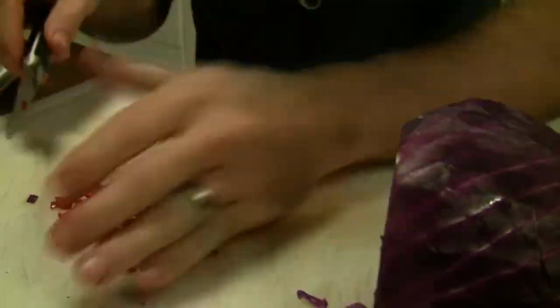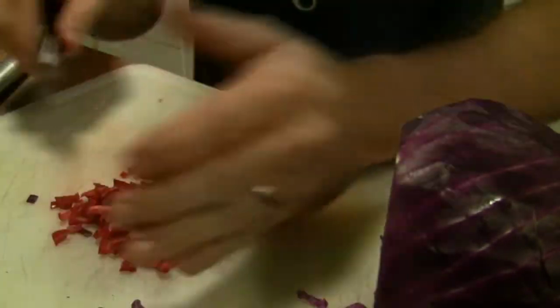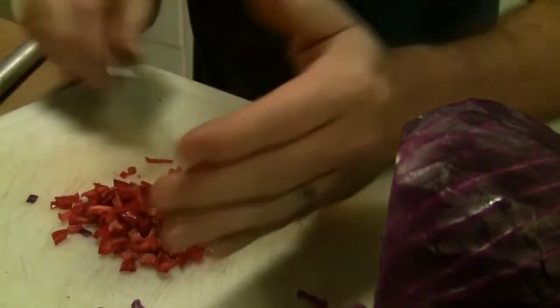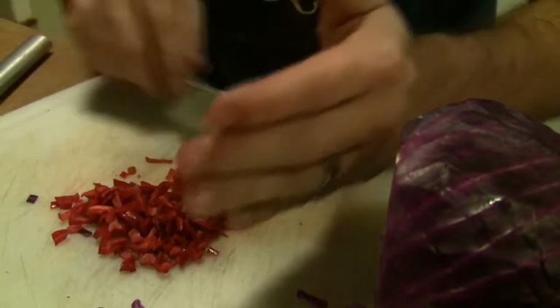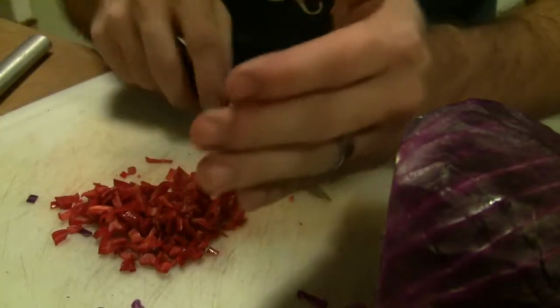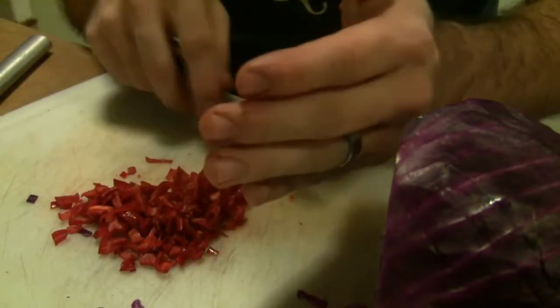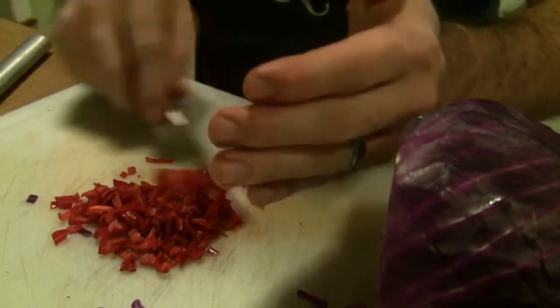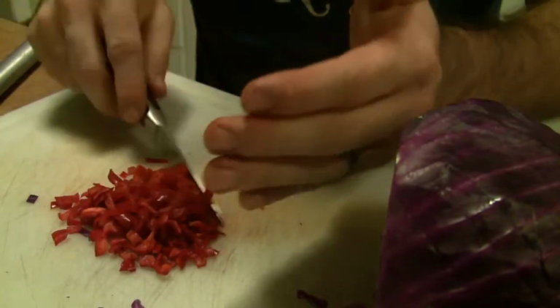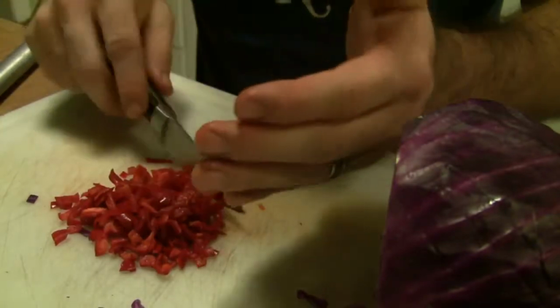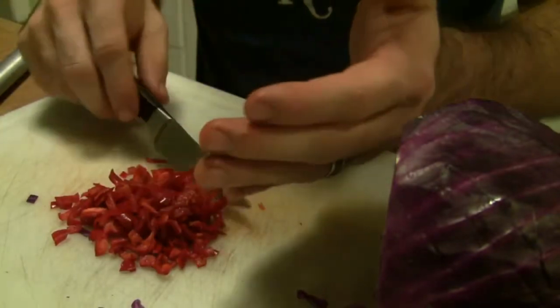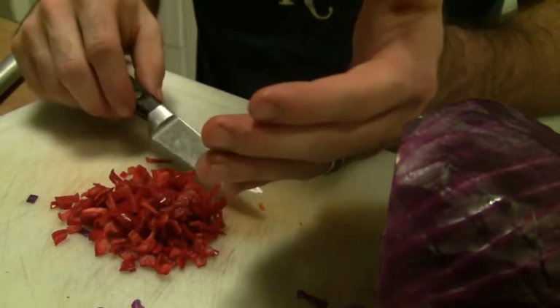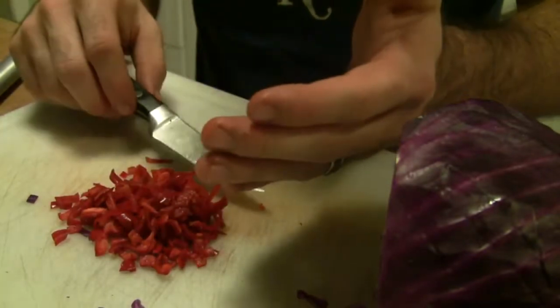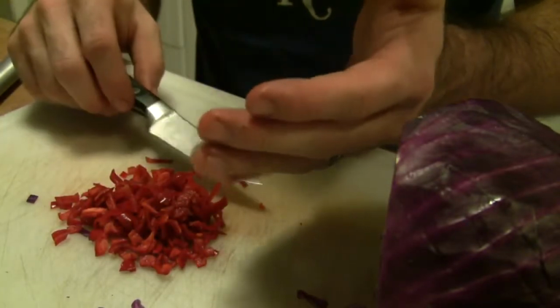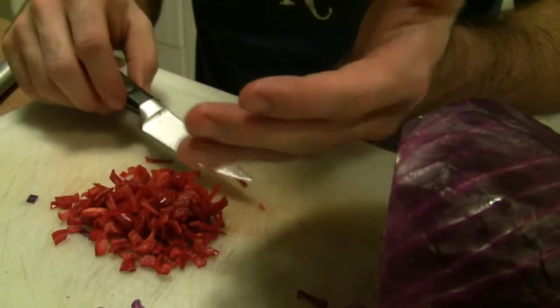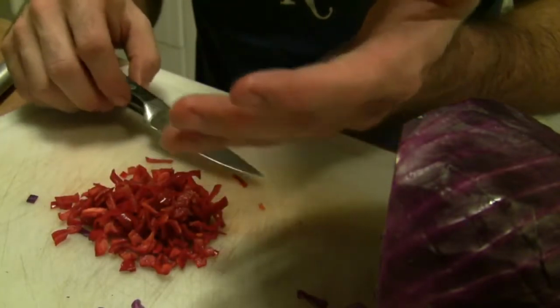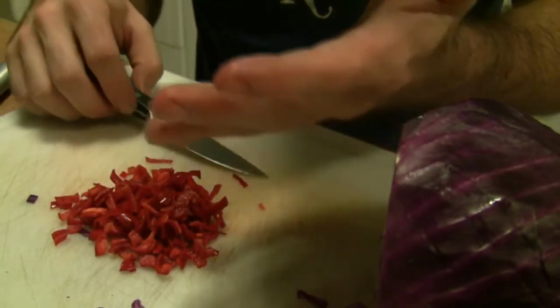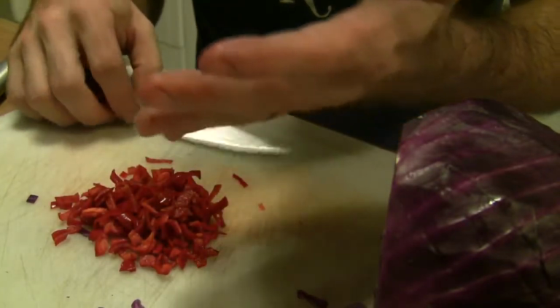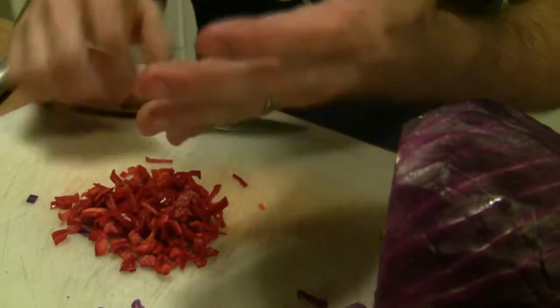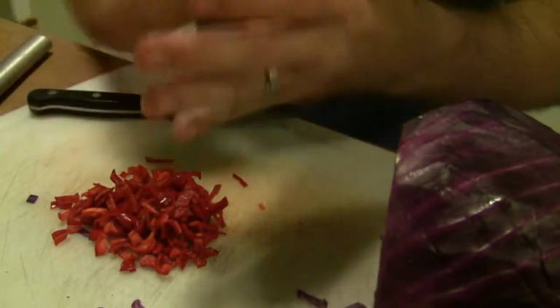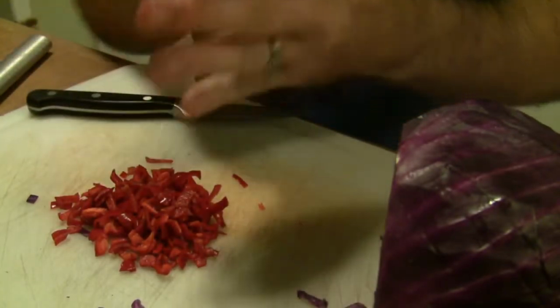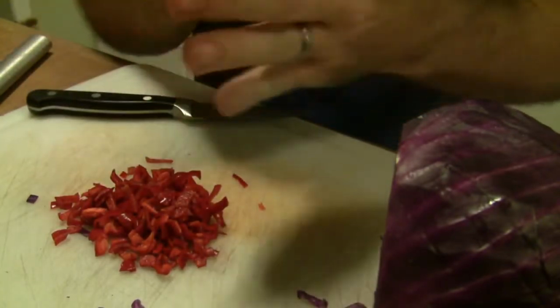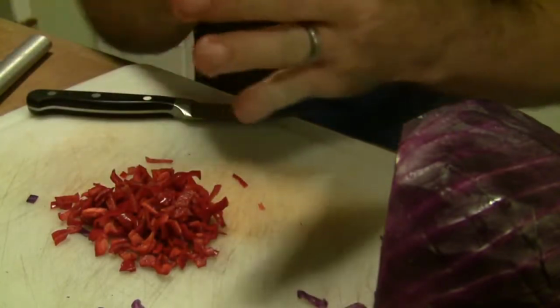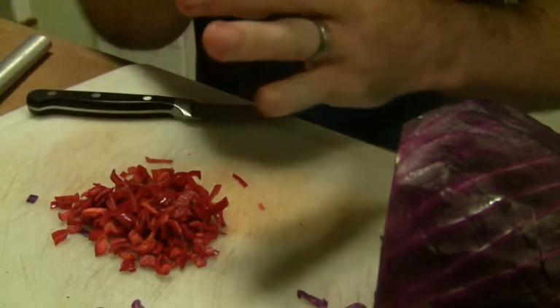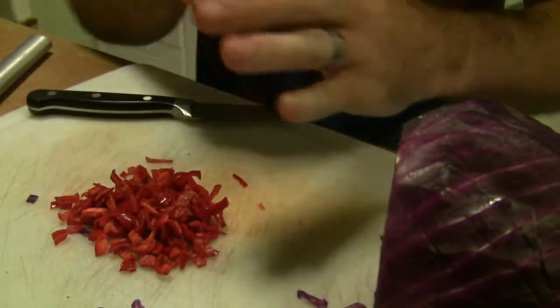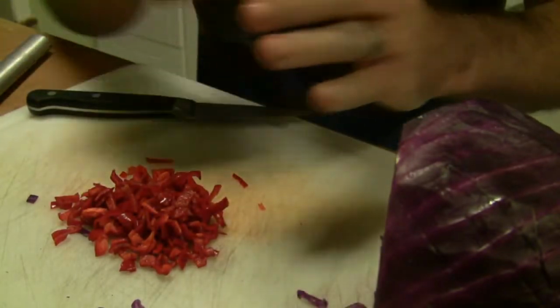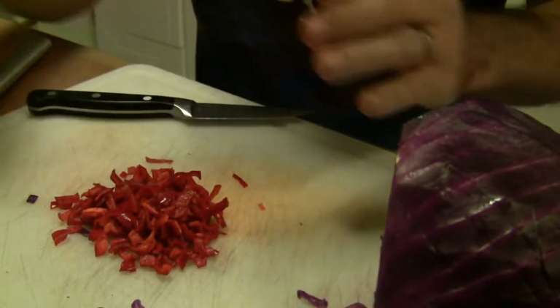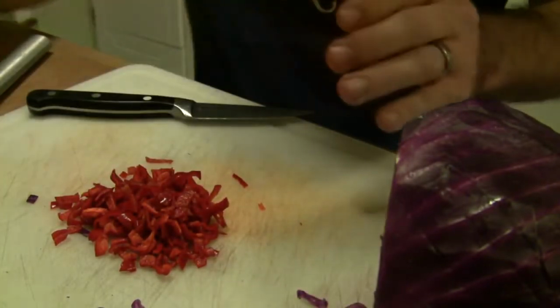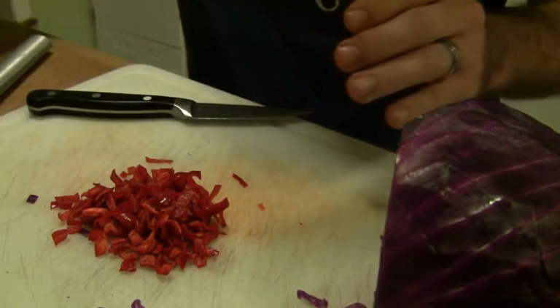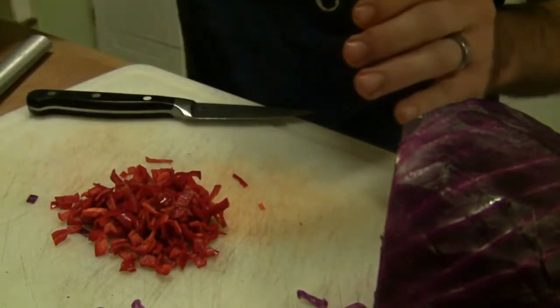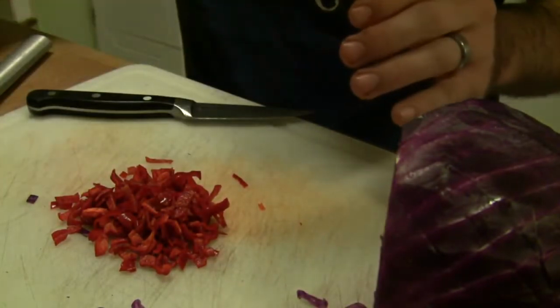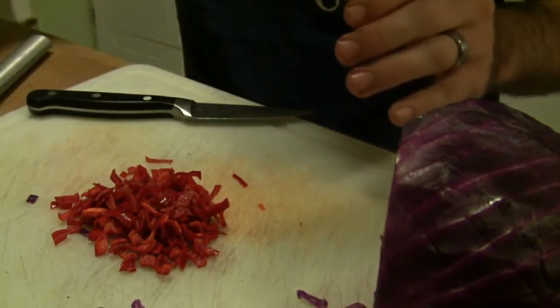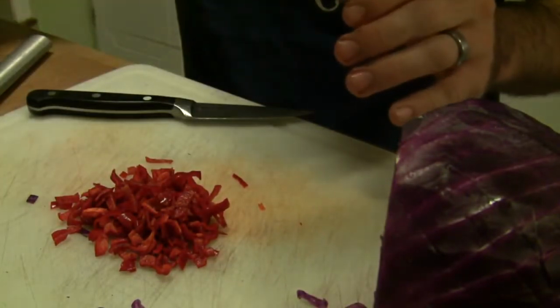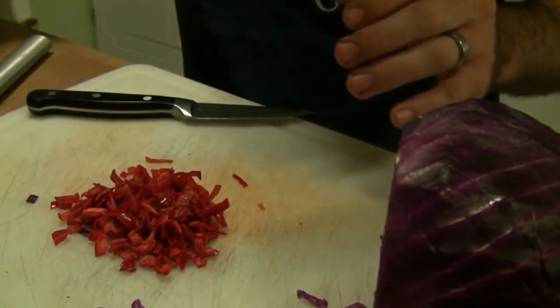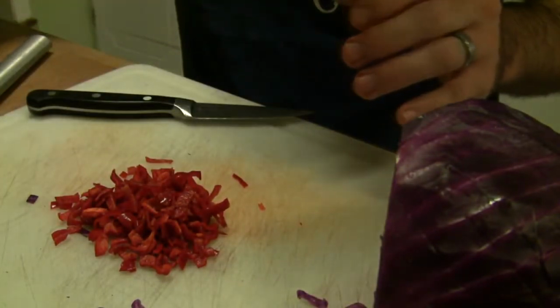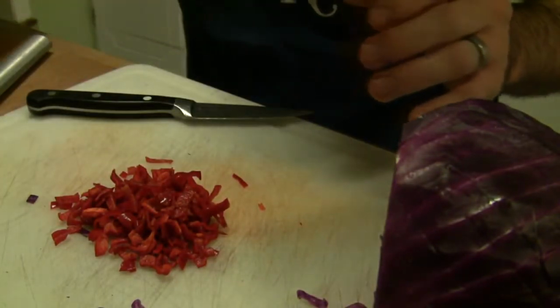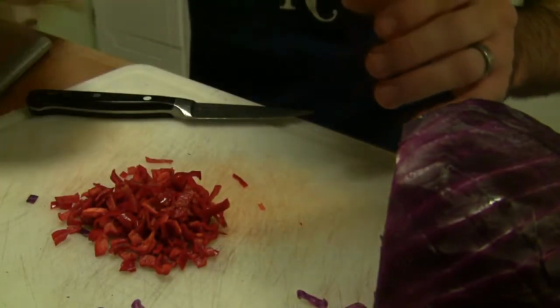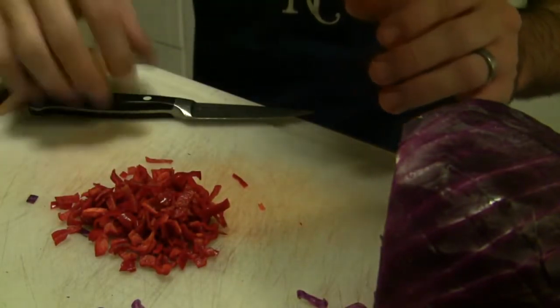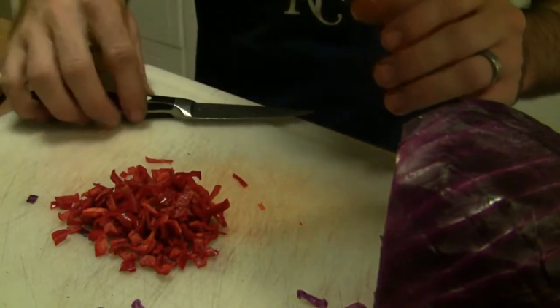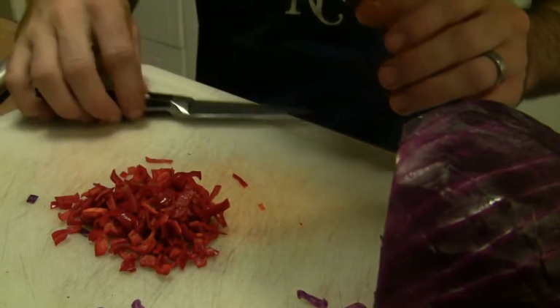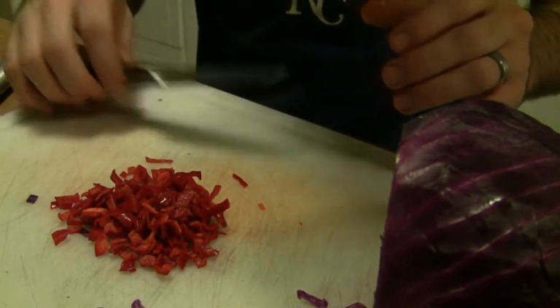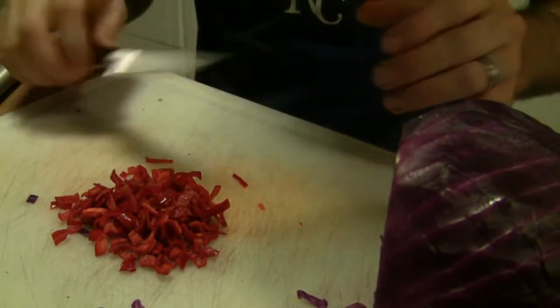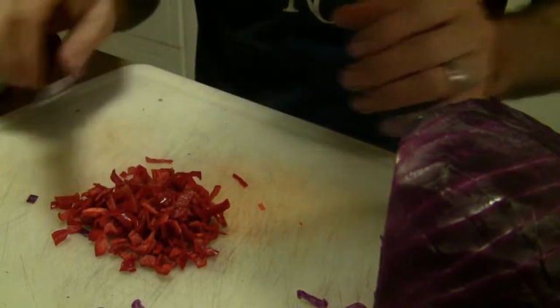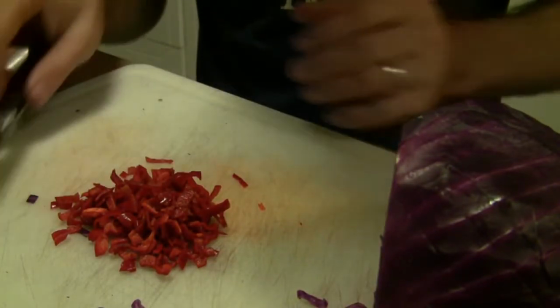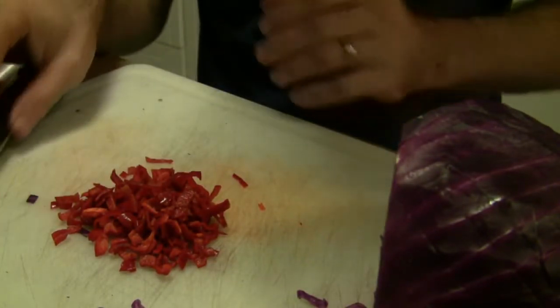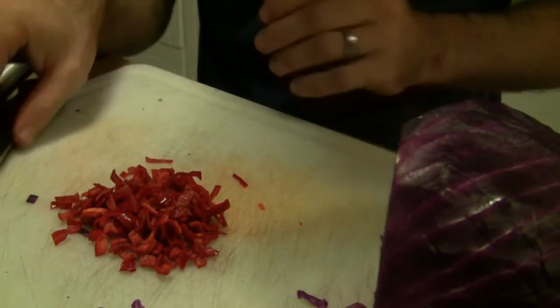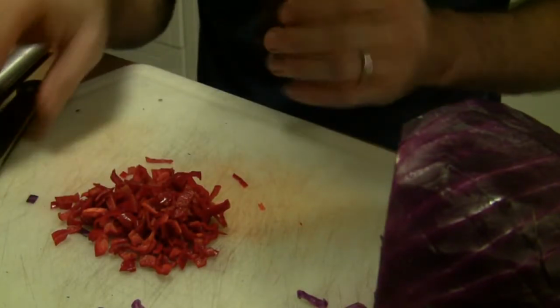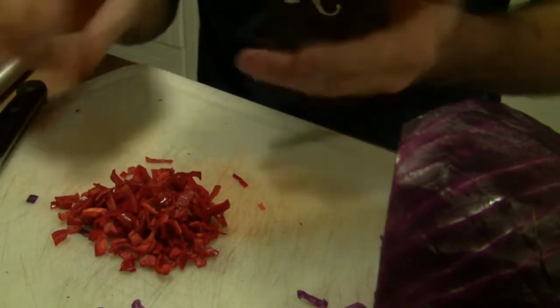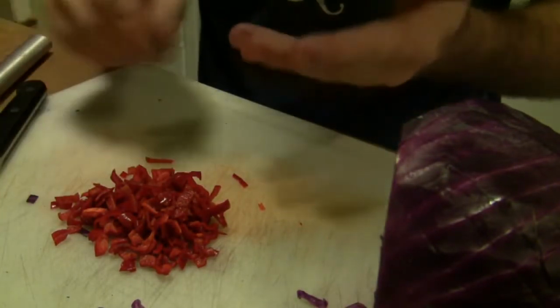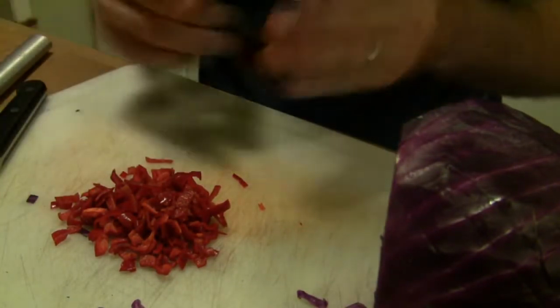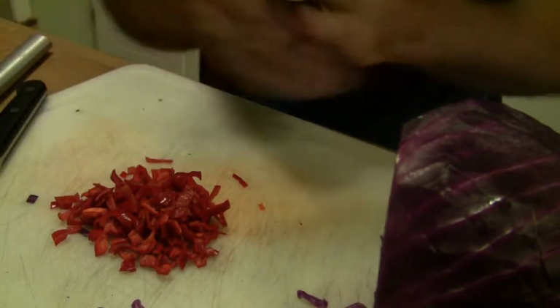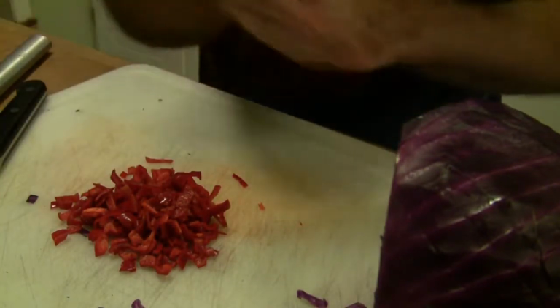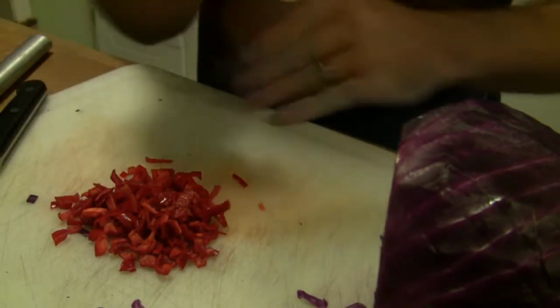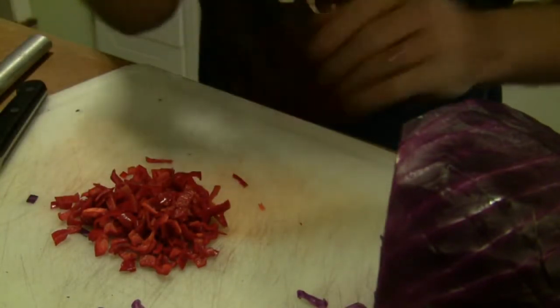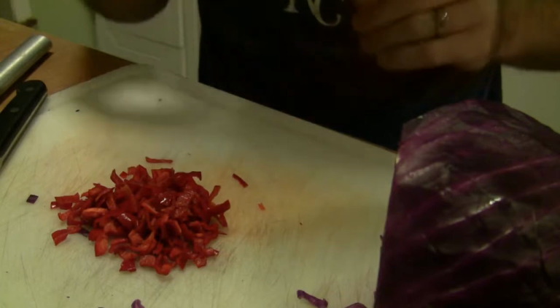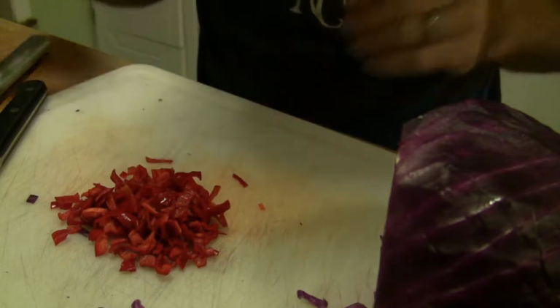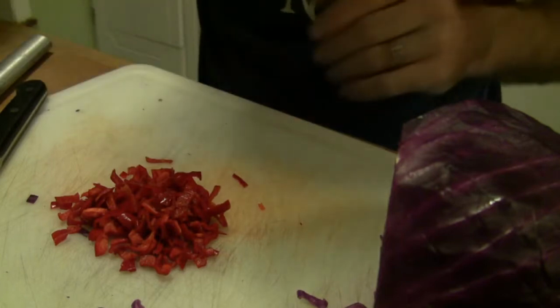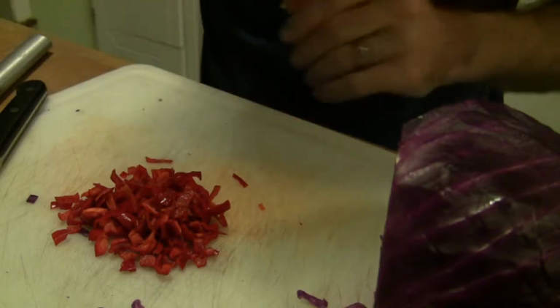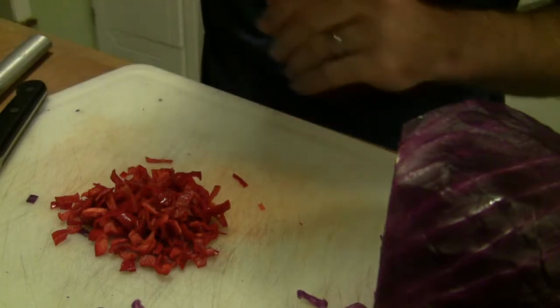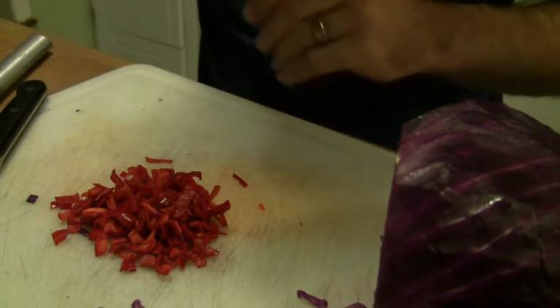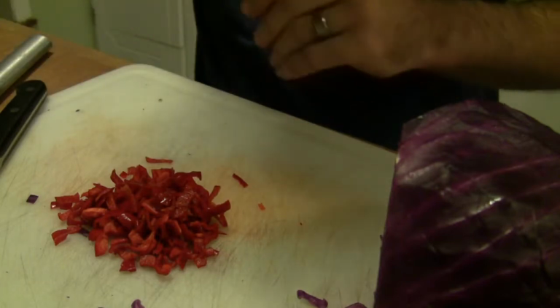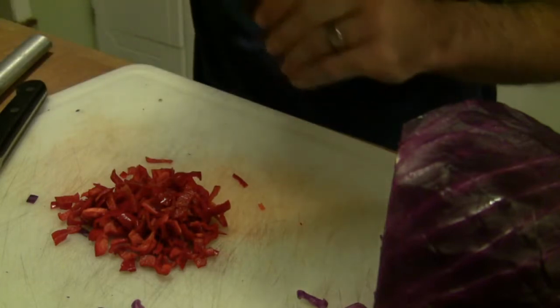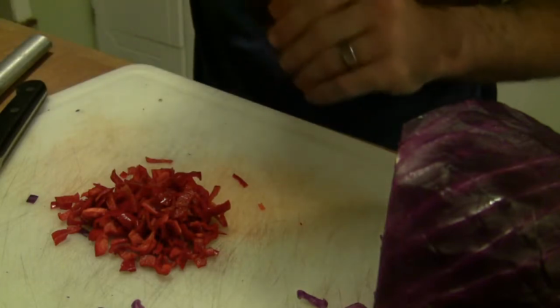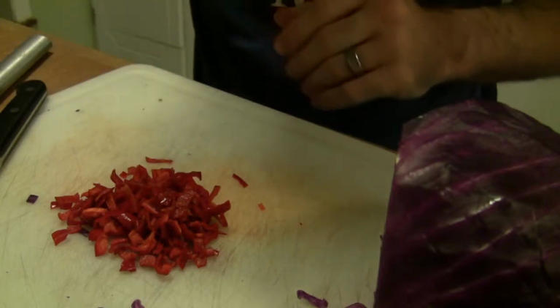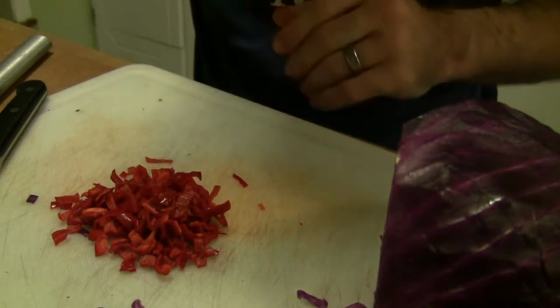There's no hard and fast rule for how finely you need to chop — it will all ferment just fine.